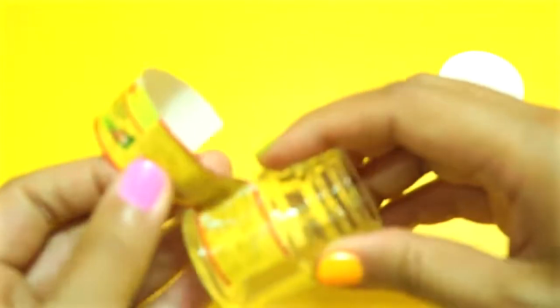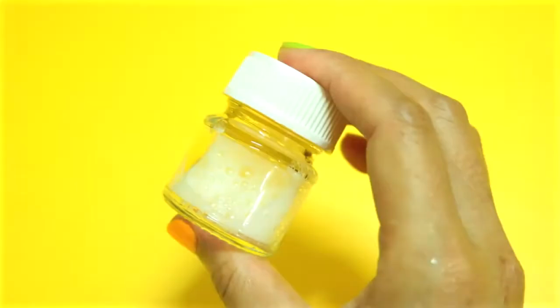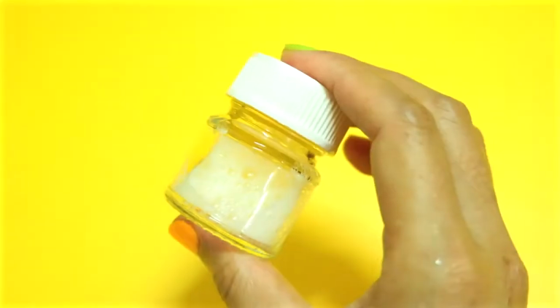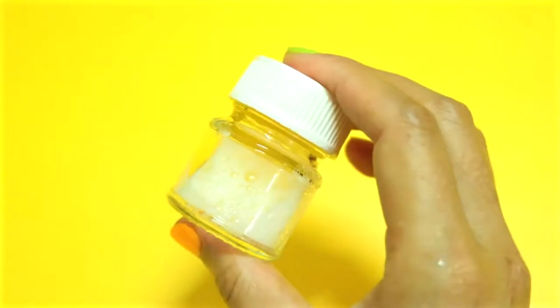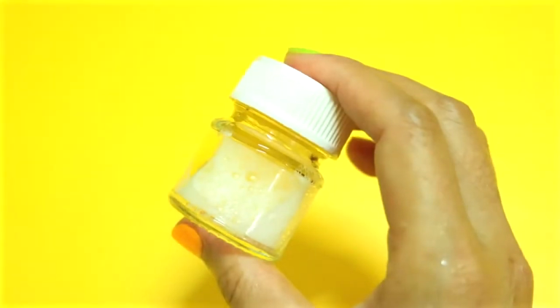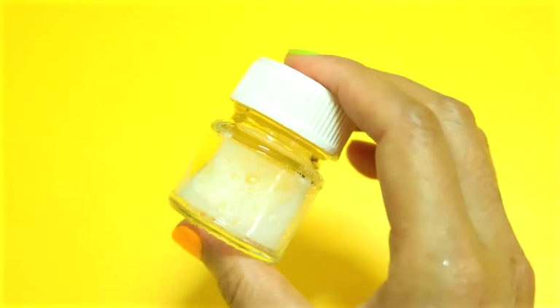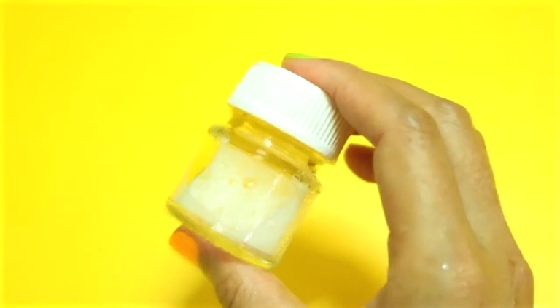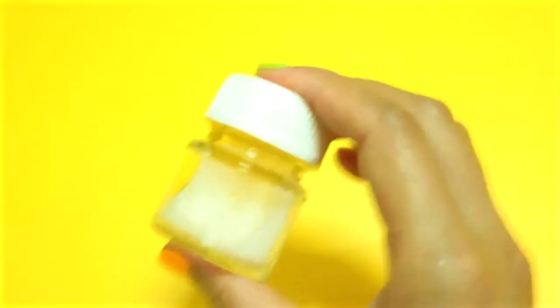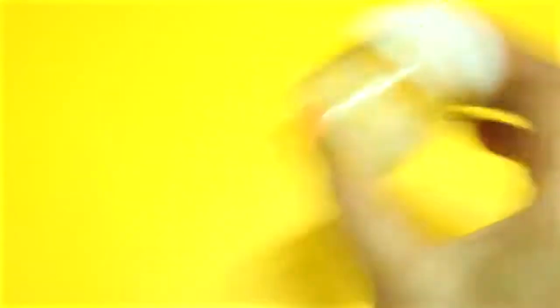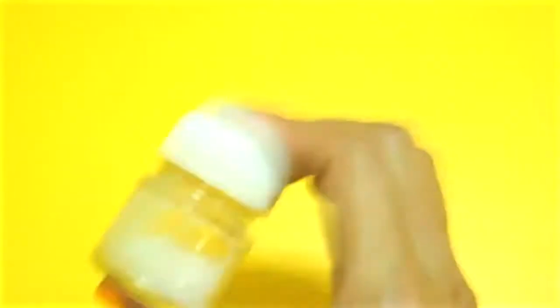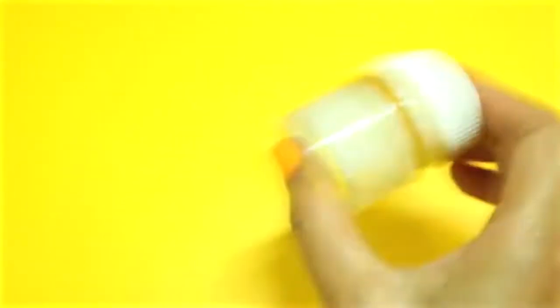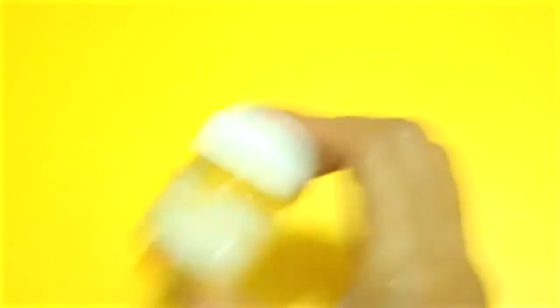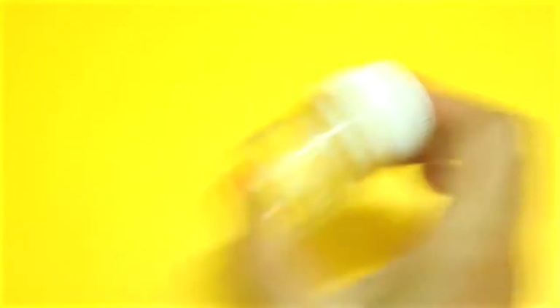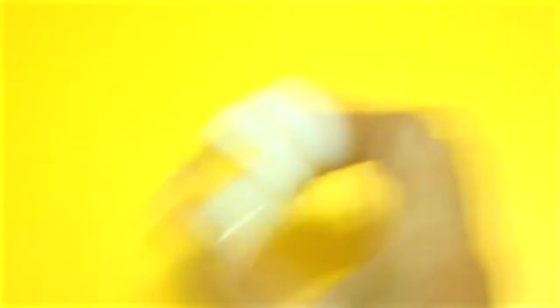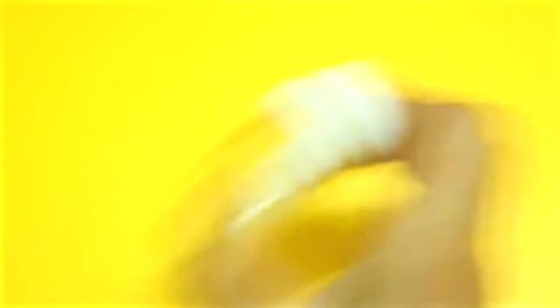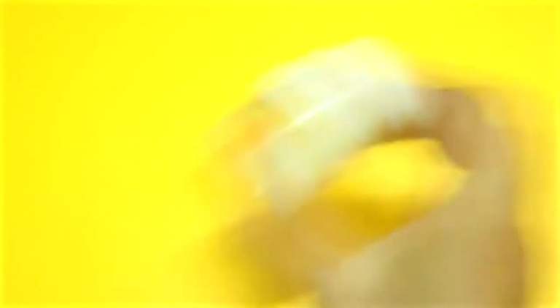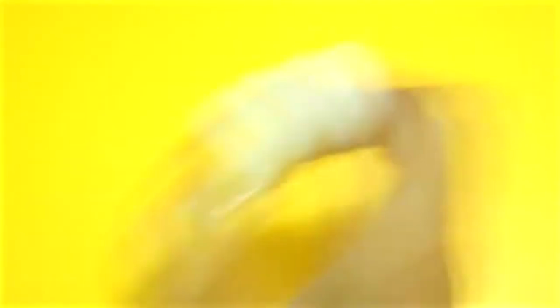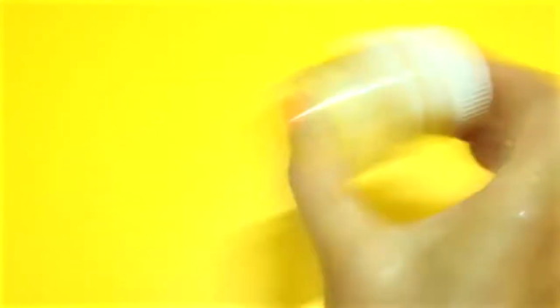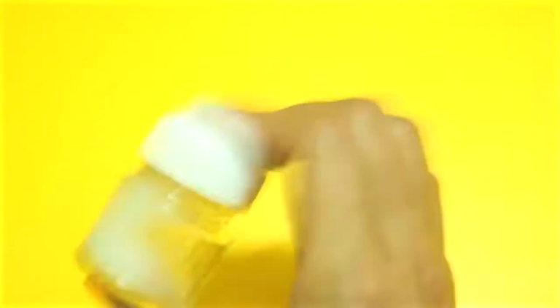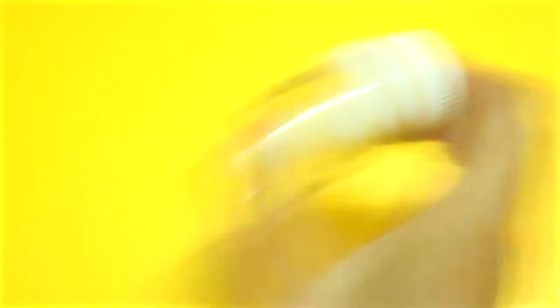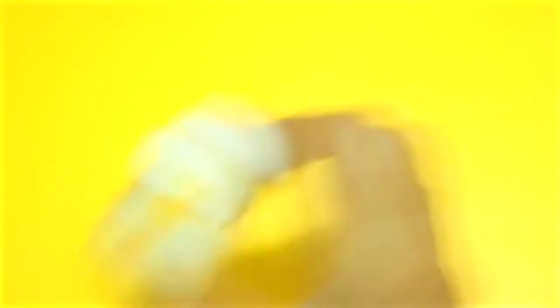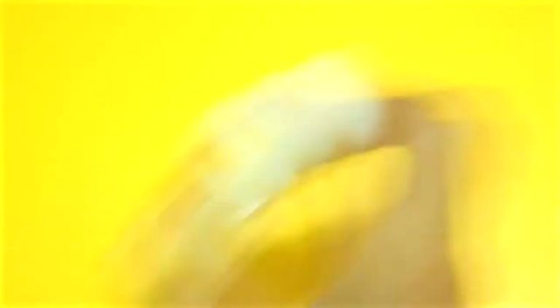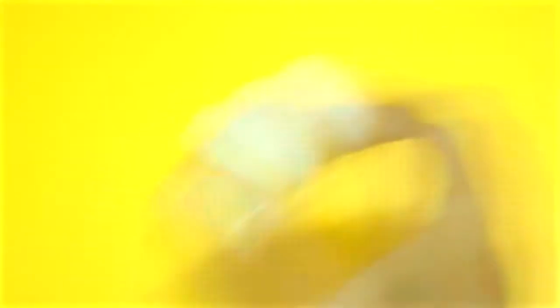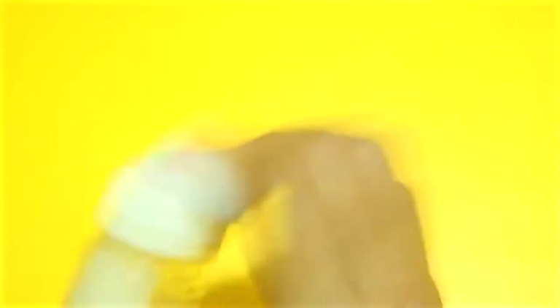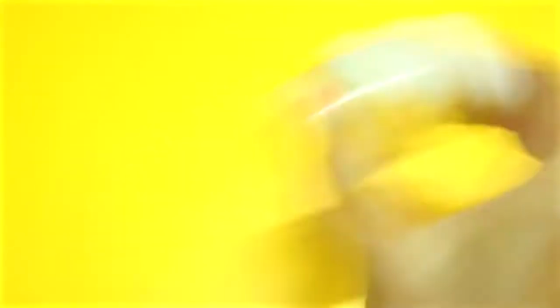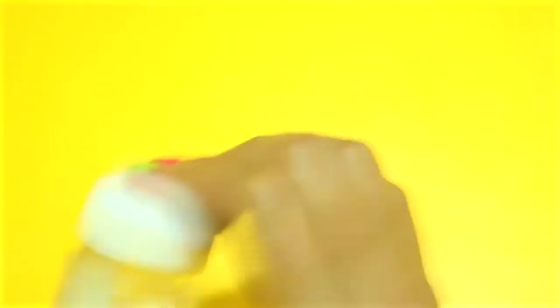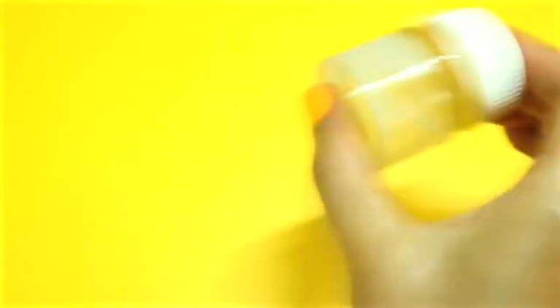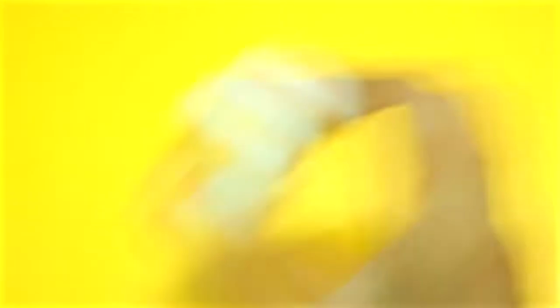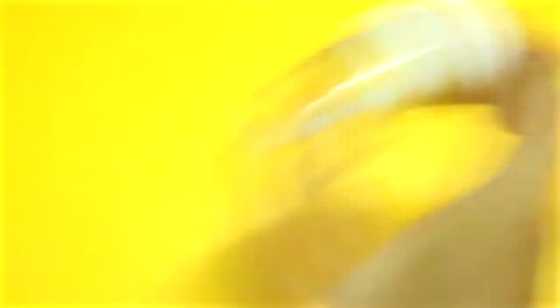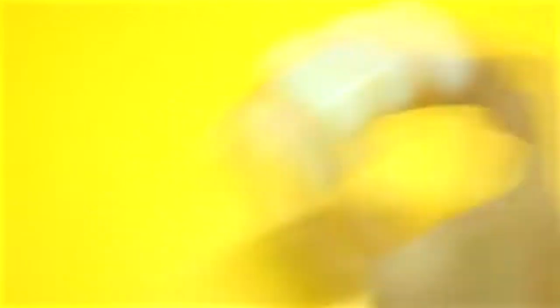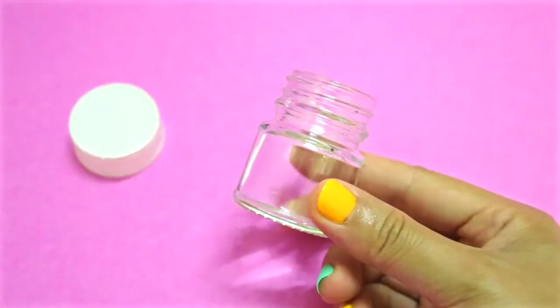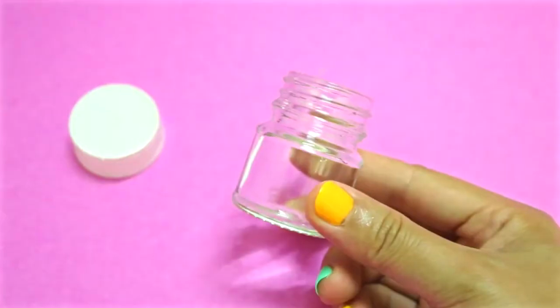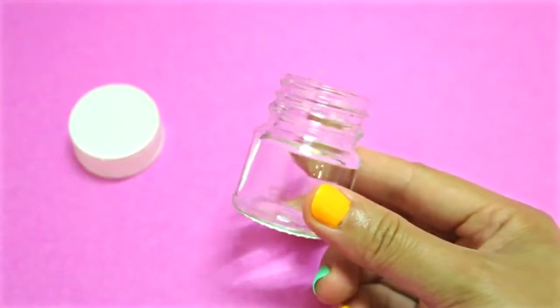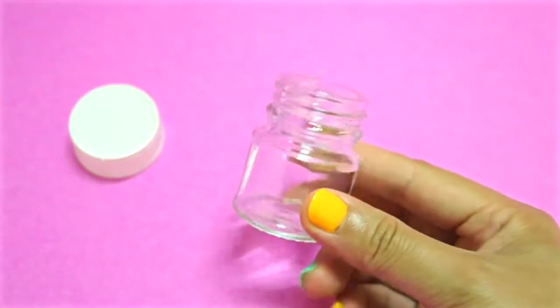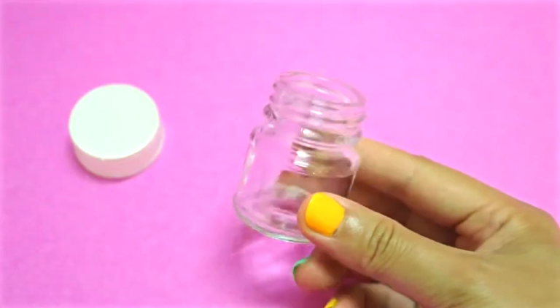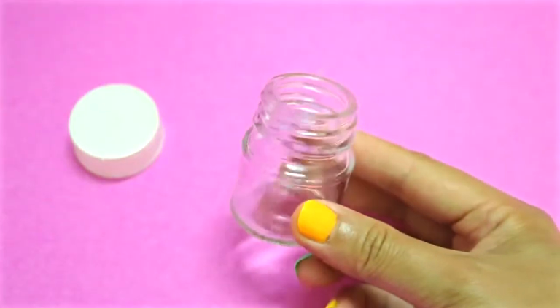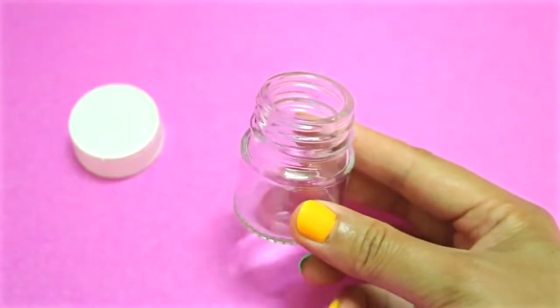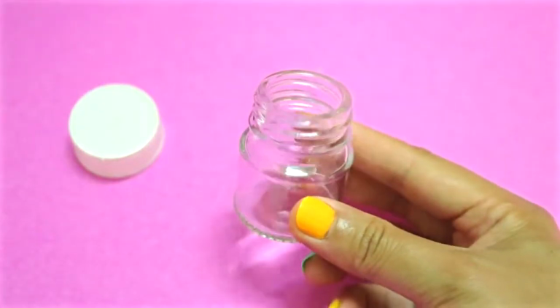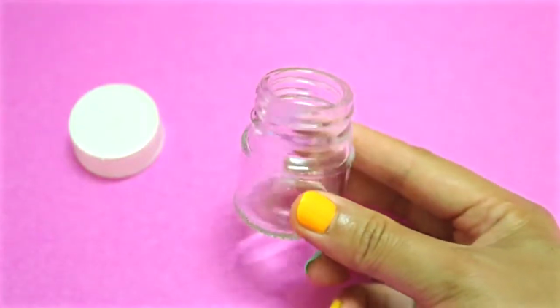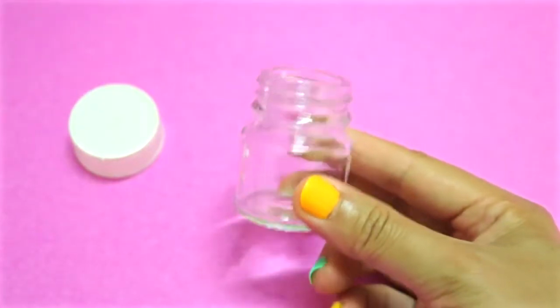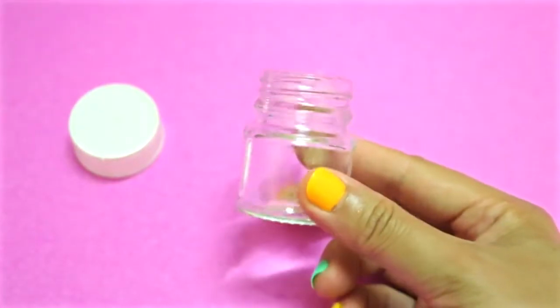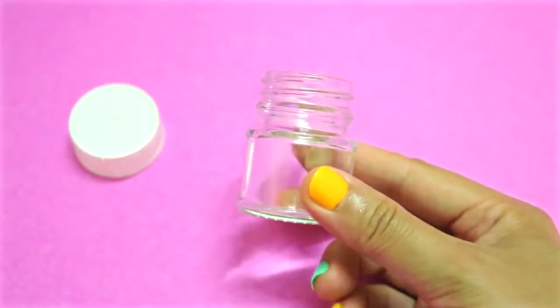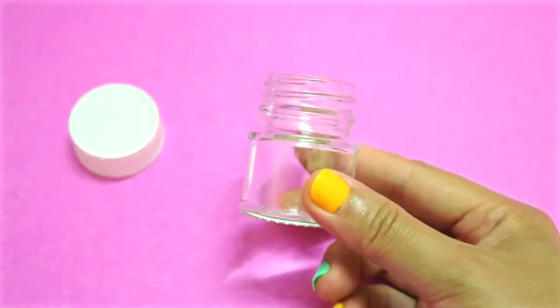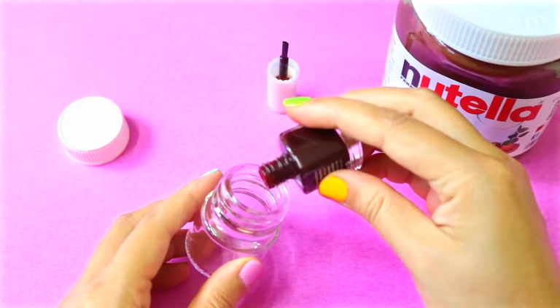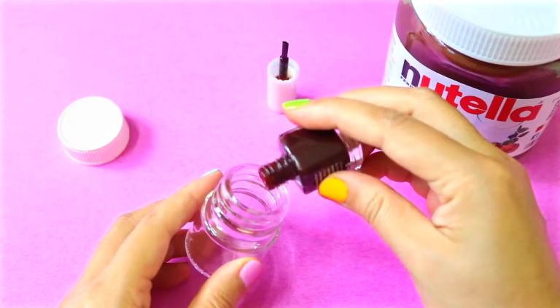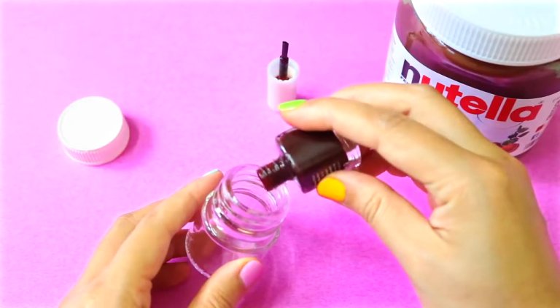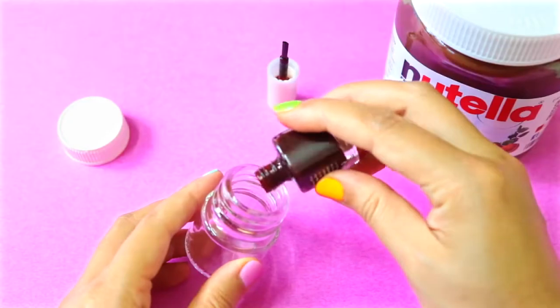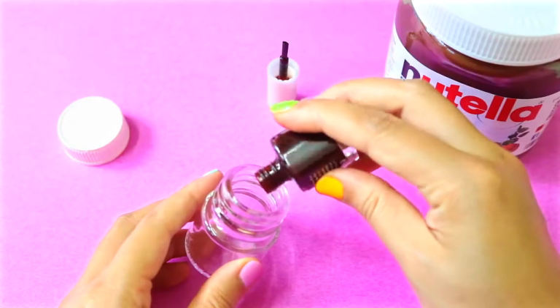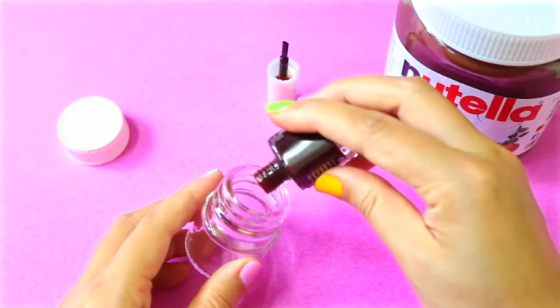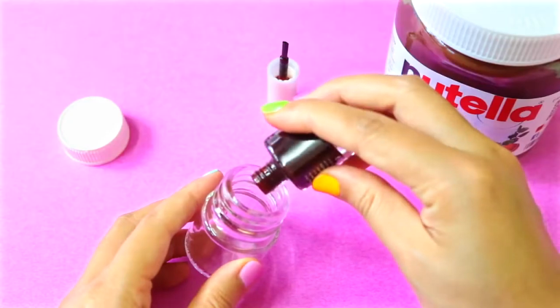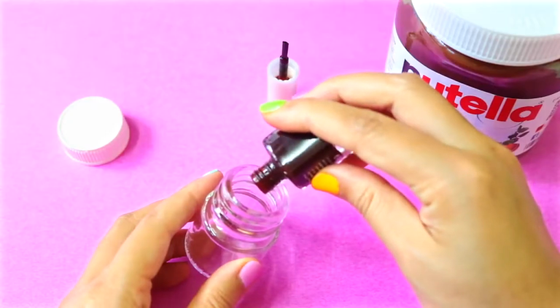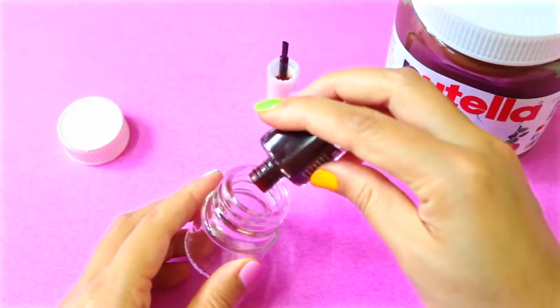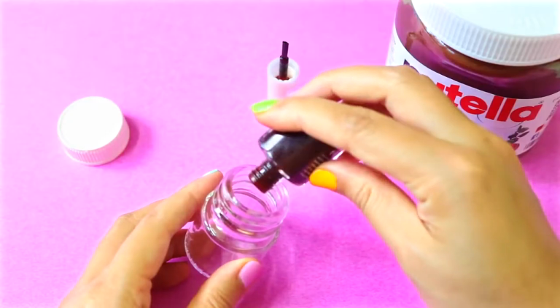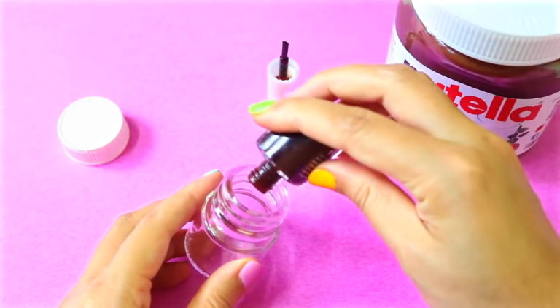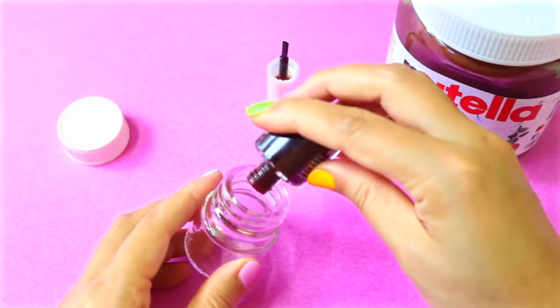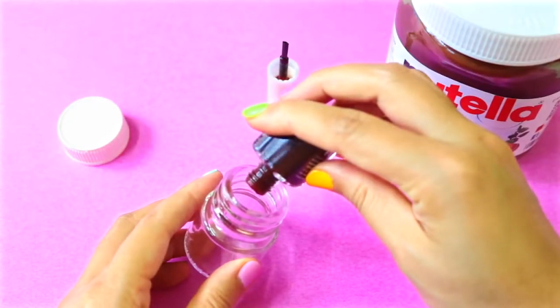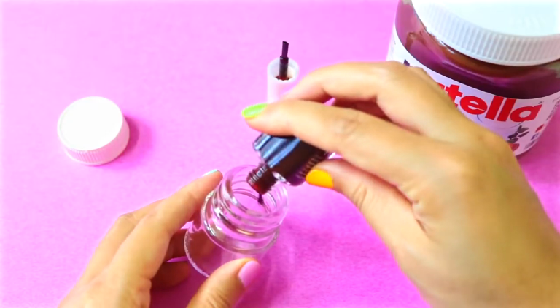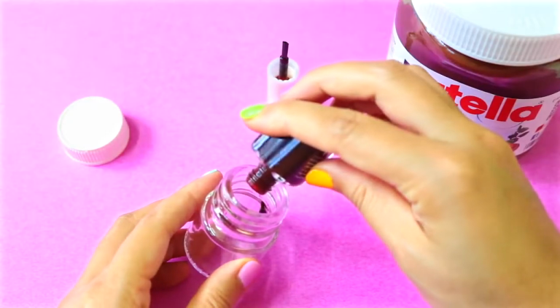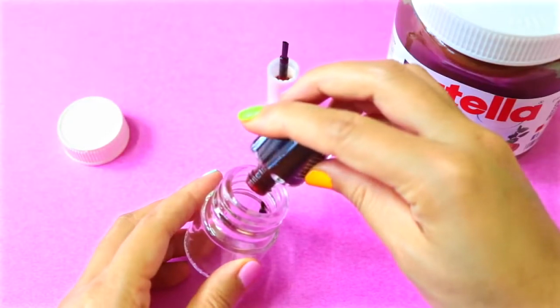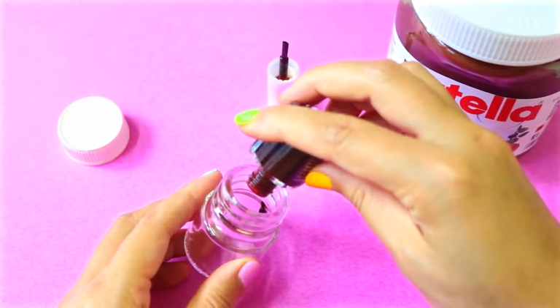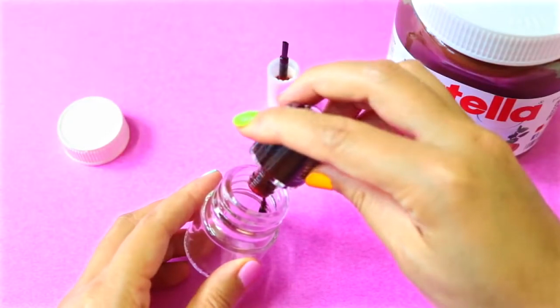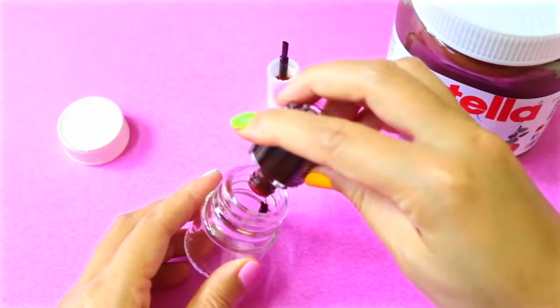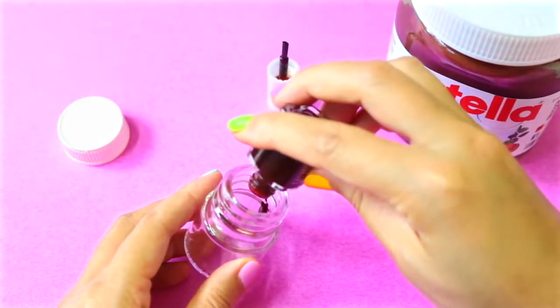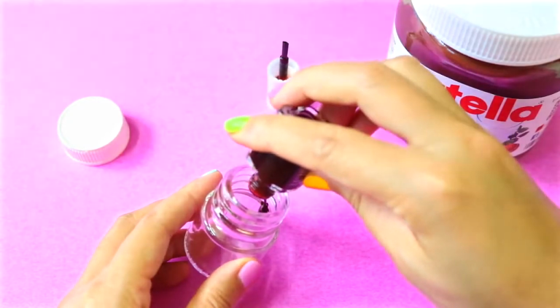First, remove the label and wash it with some warm soapy water. Rinse it out and make sure it's completely dry before pouring in some brown nail polish.